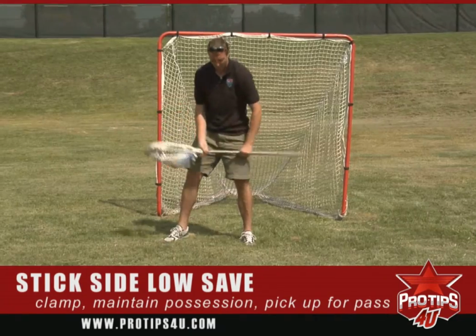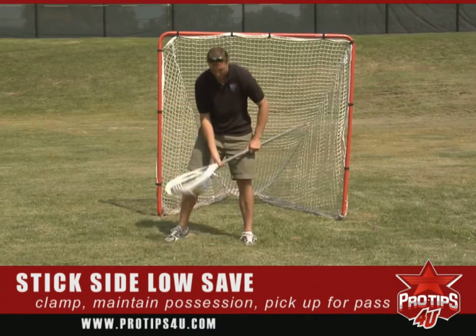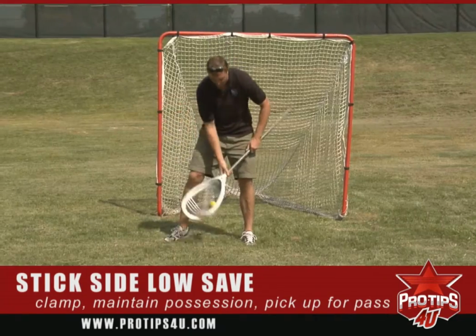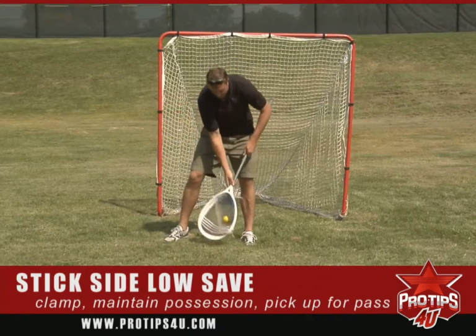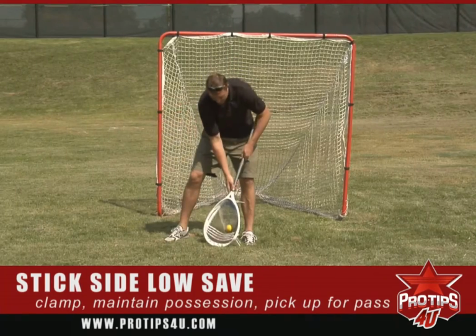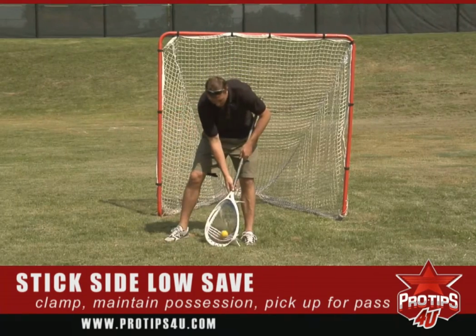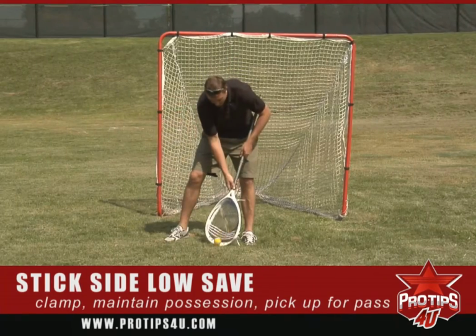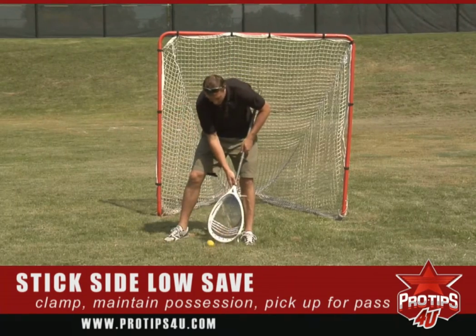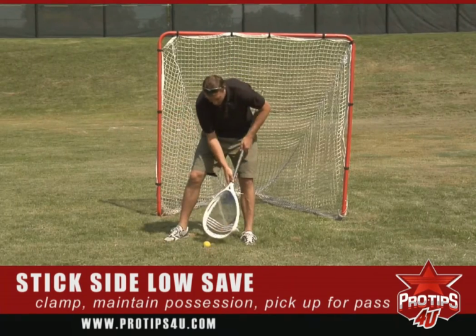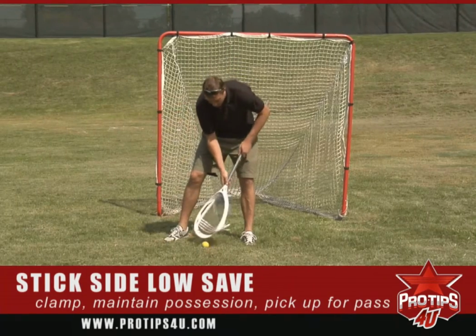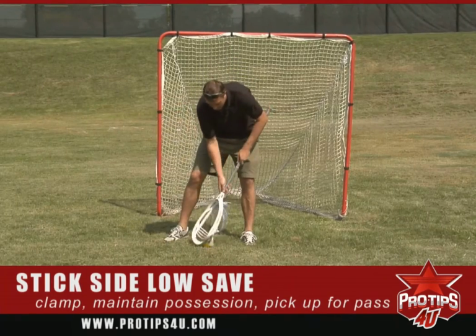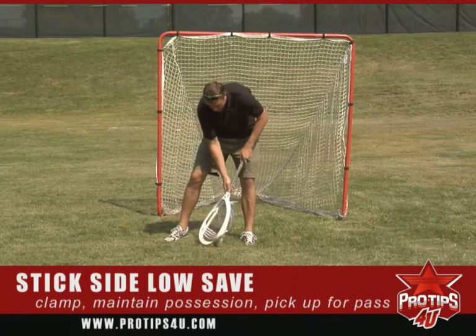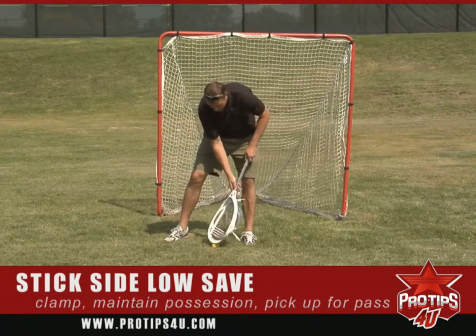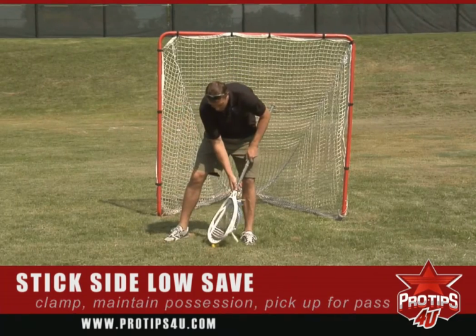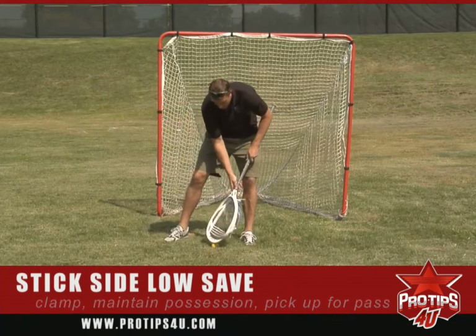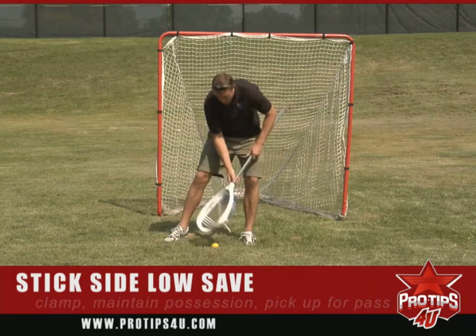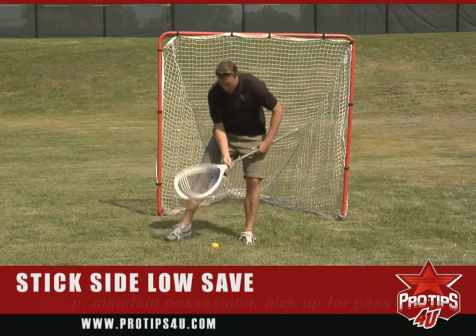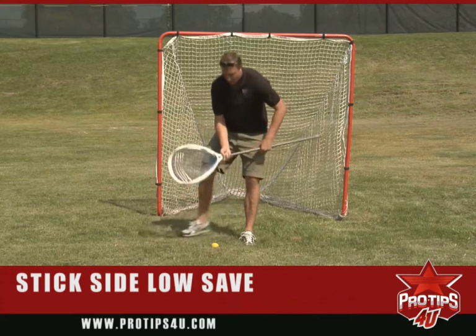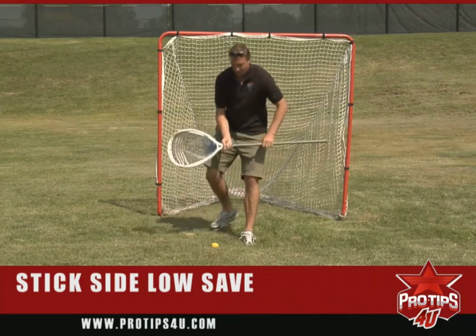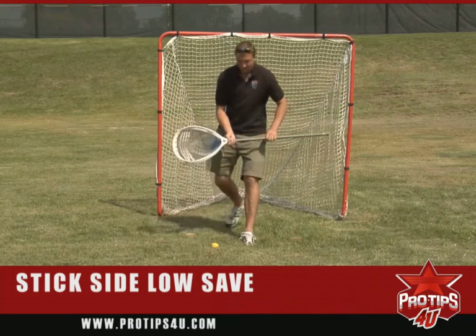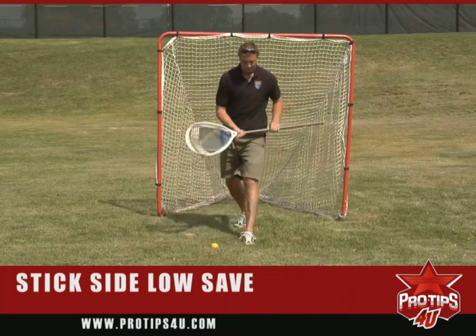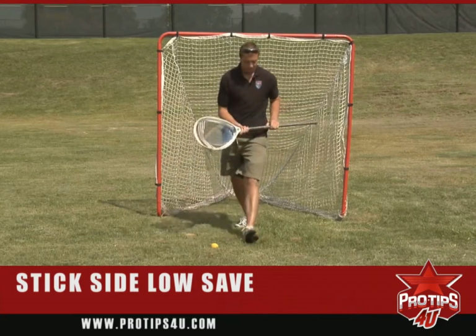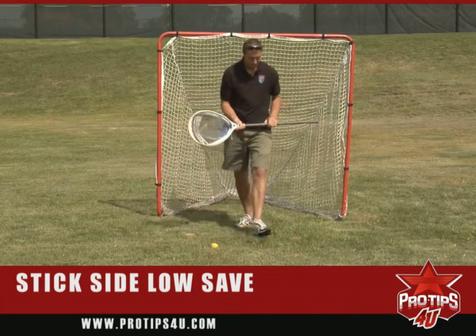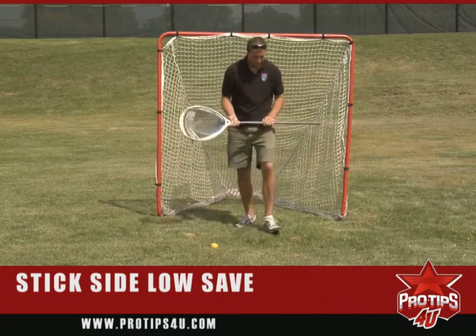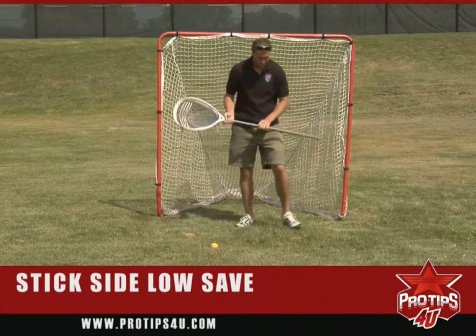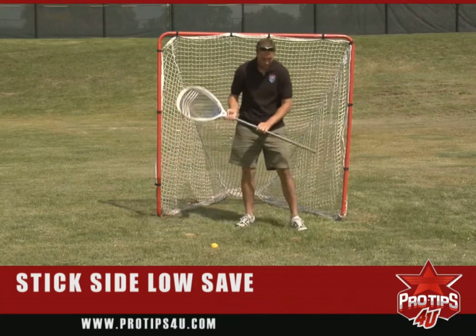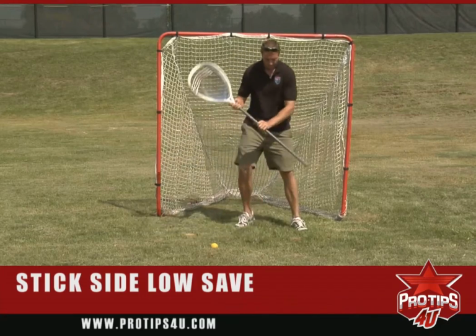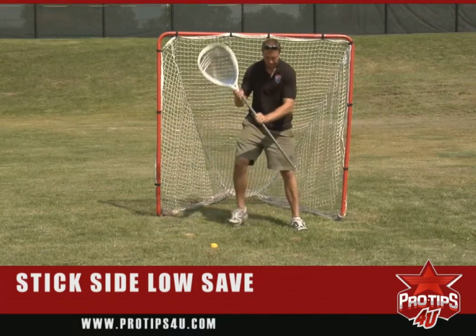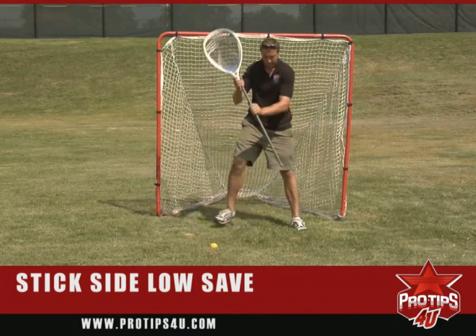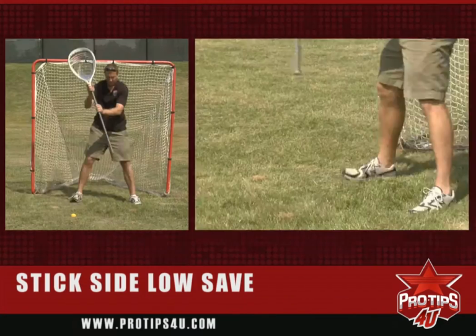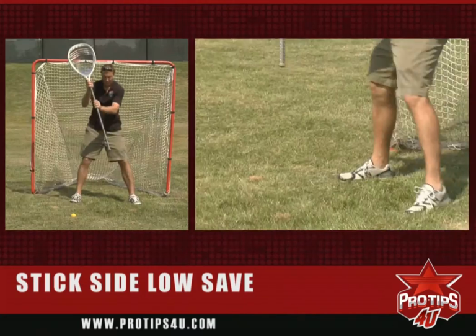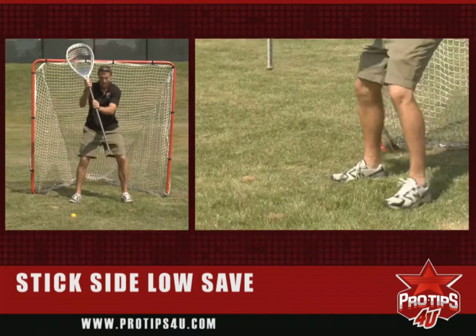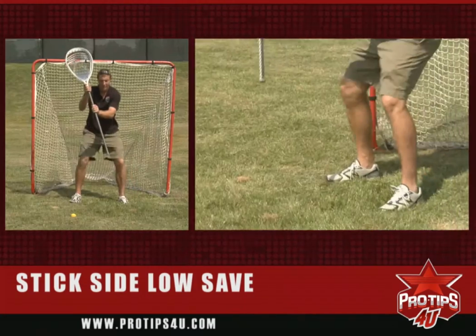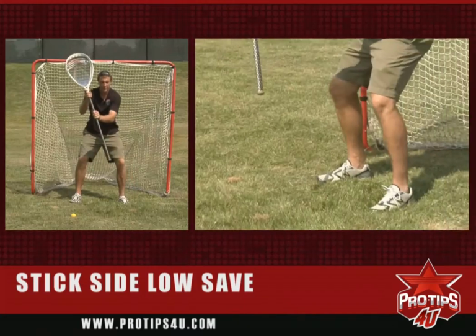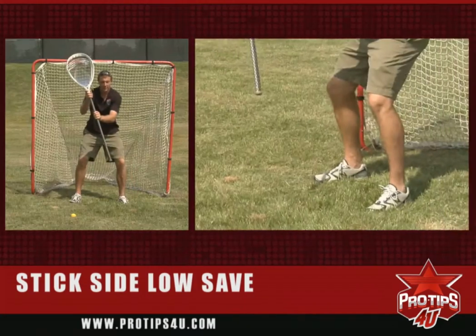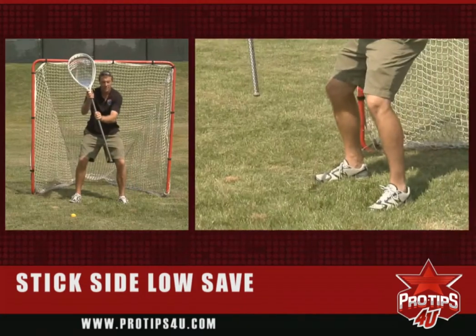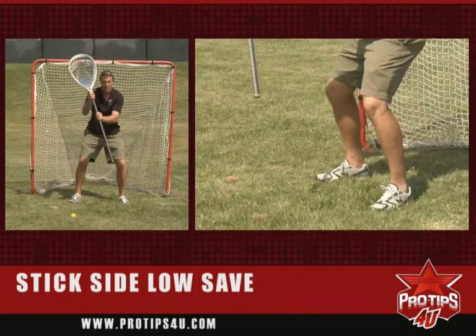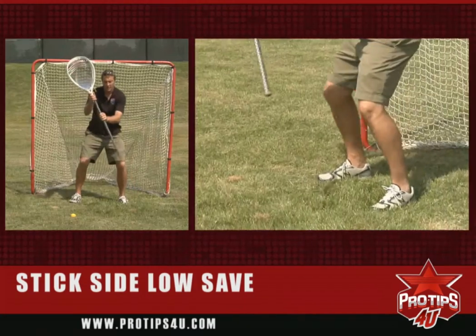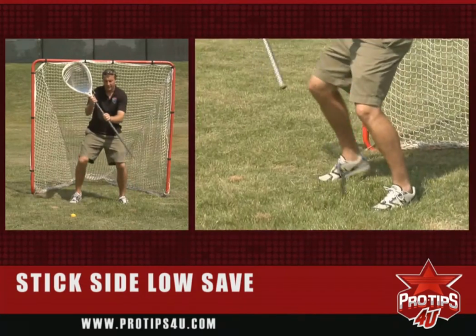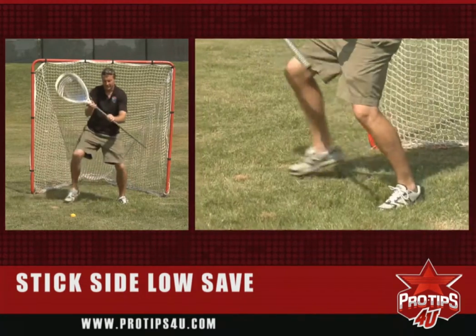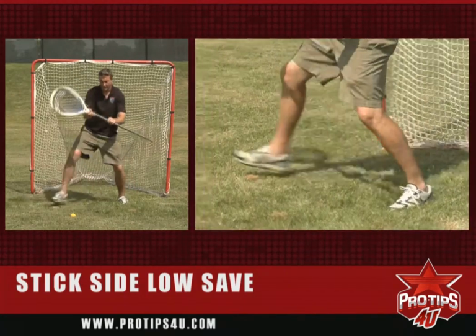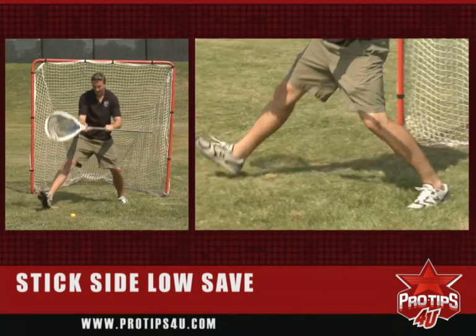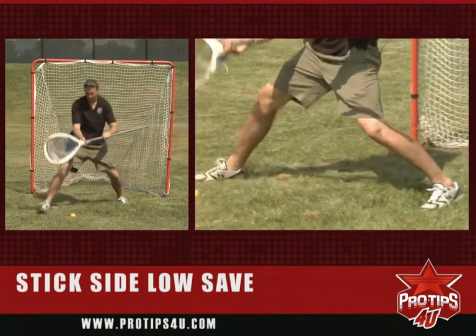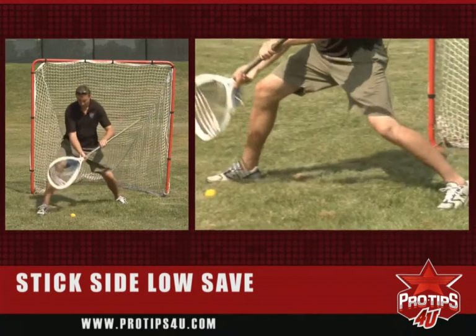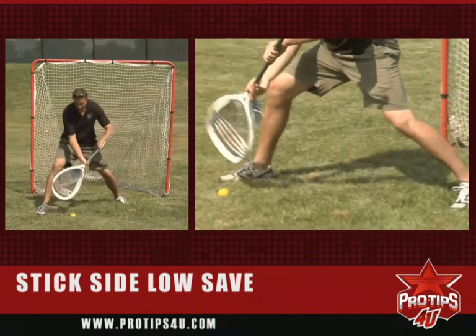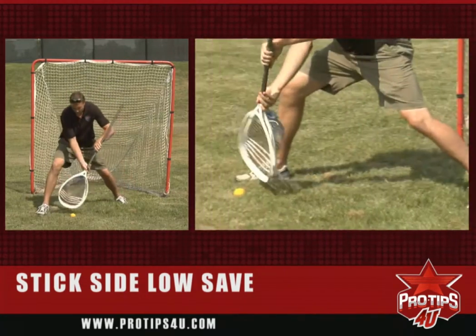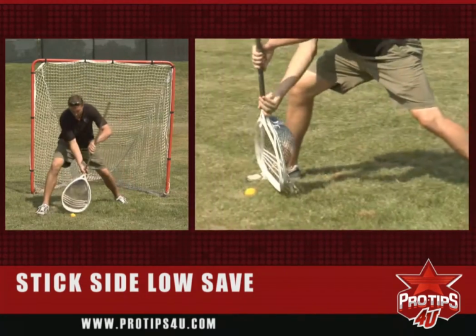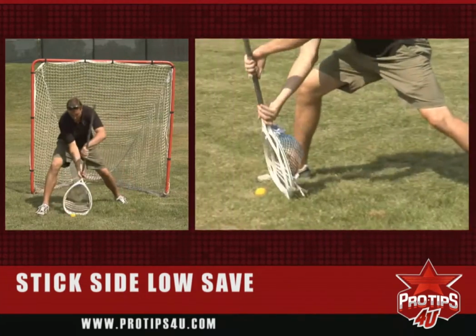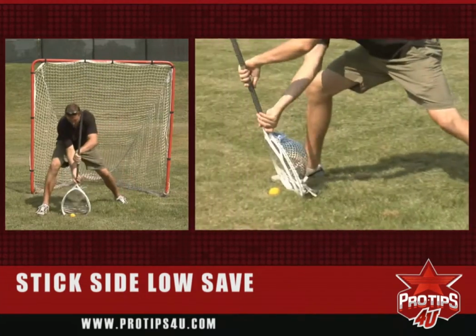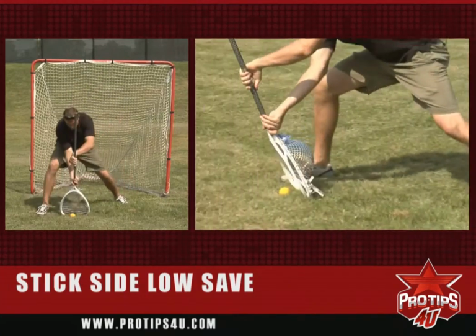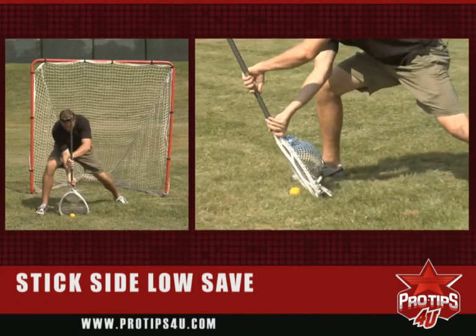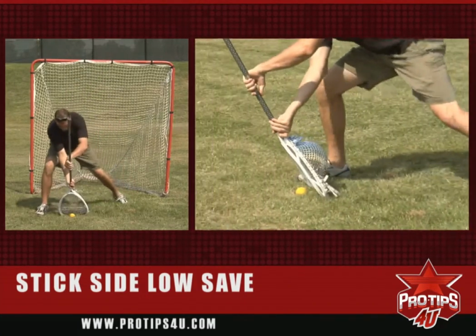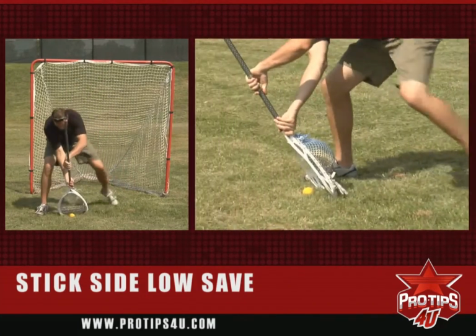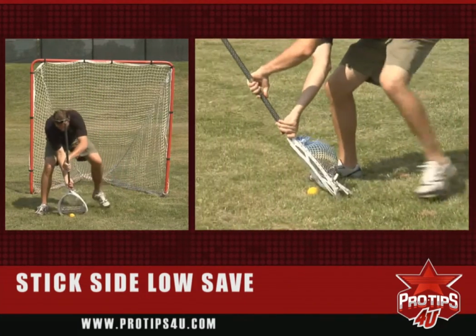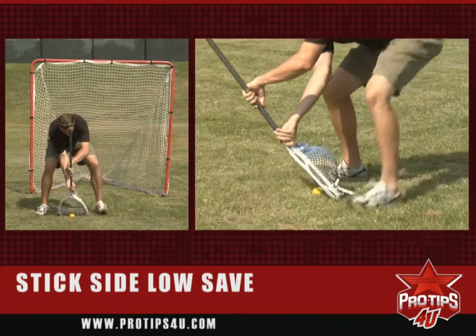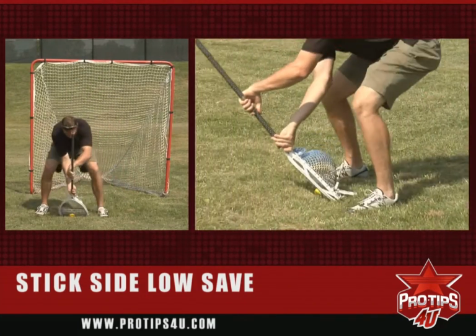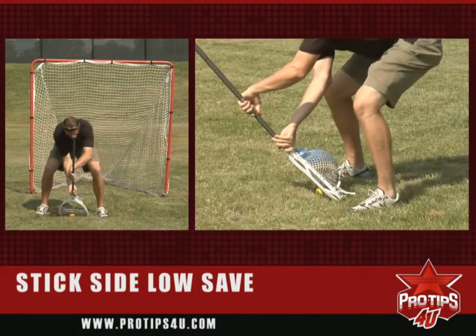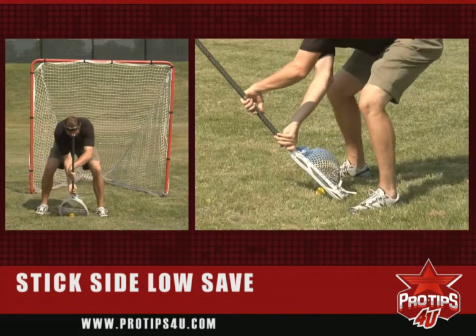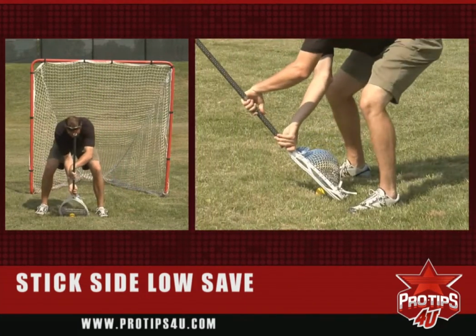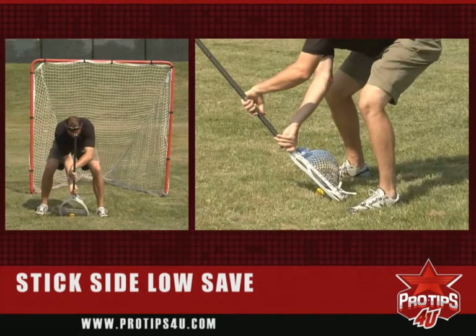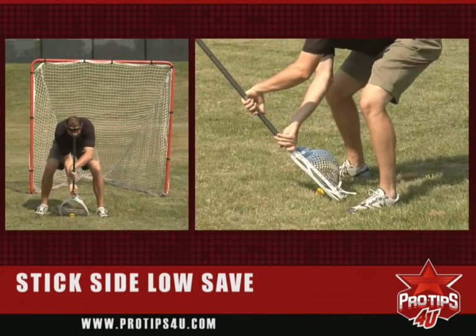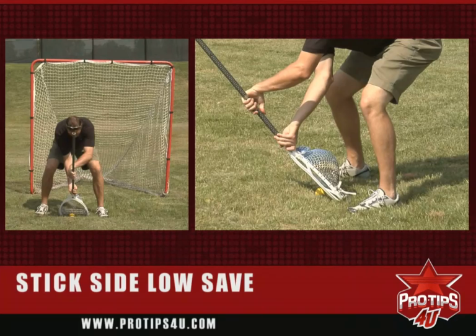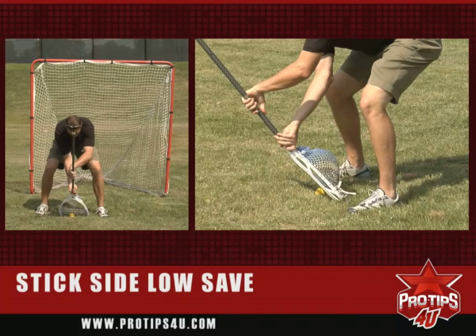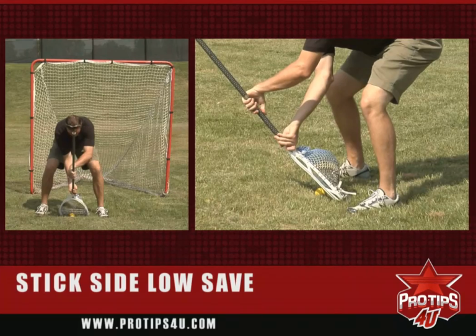So I'm going to demonstrate that again. I'm here, I step, stick comes down, and then I finish with my body.